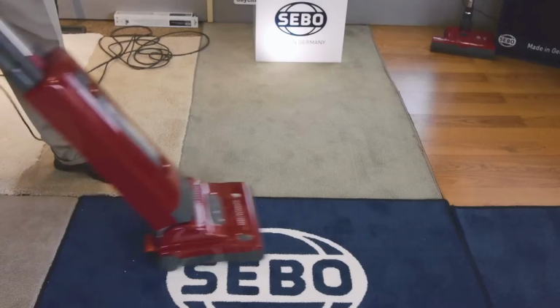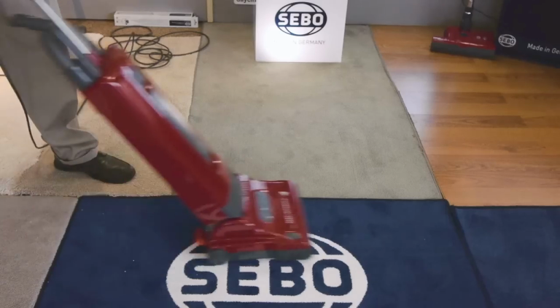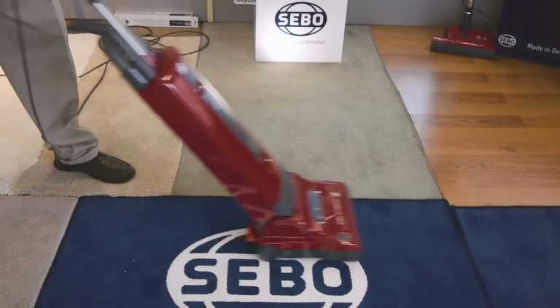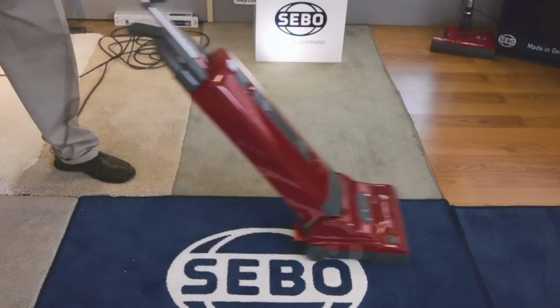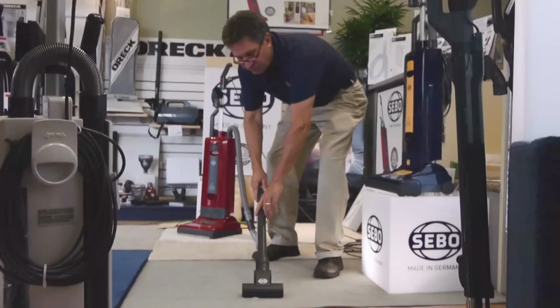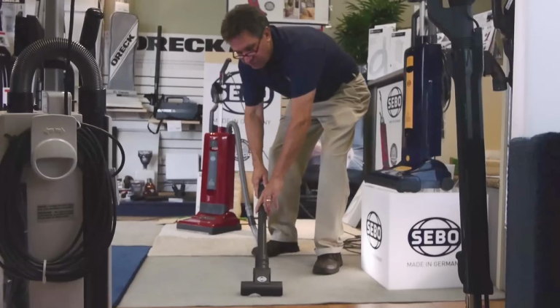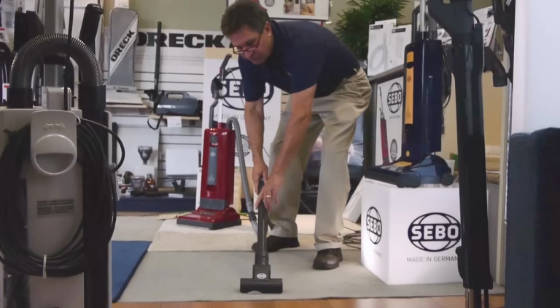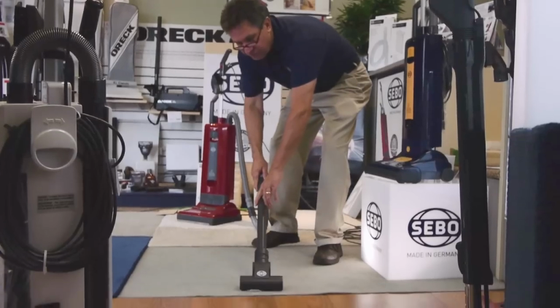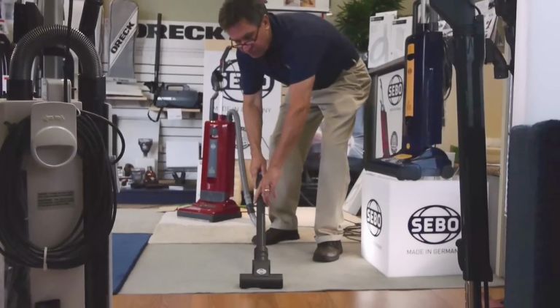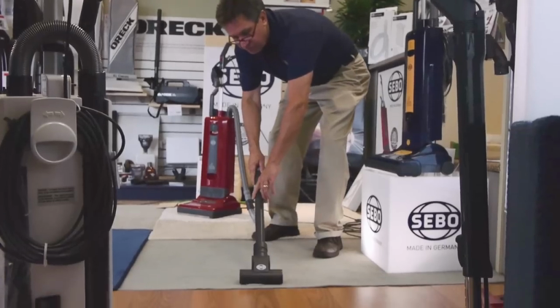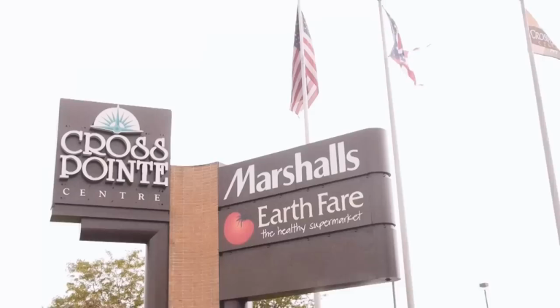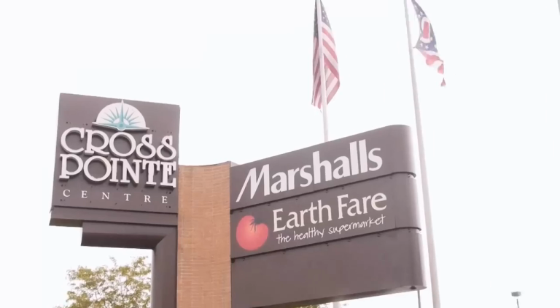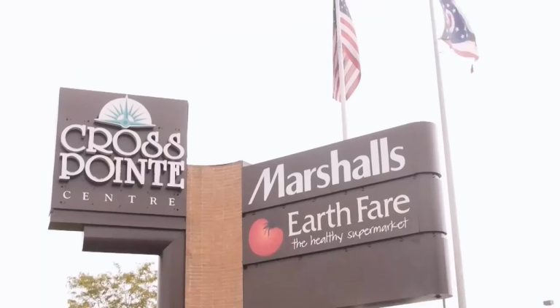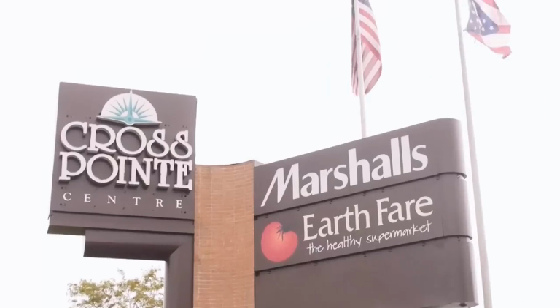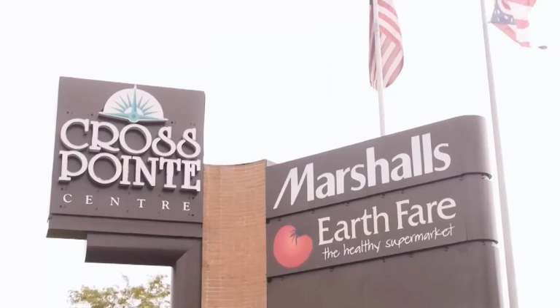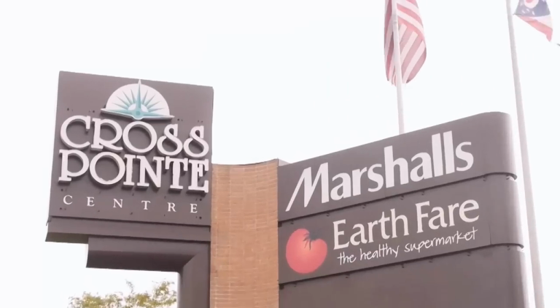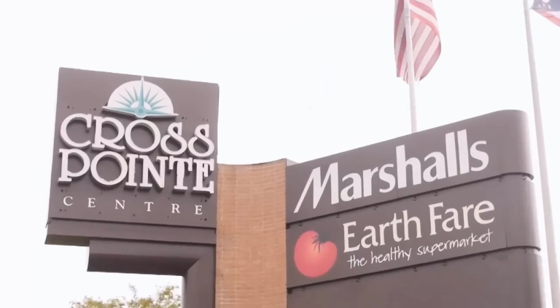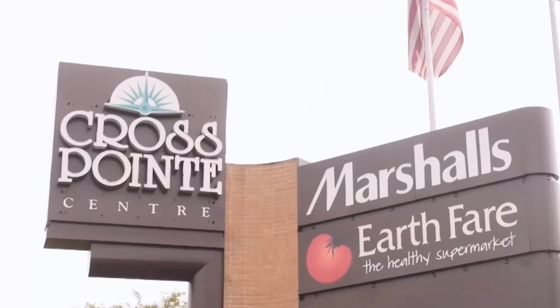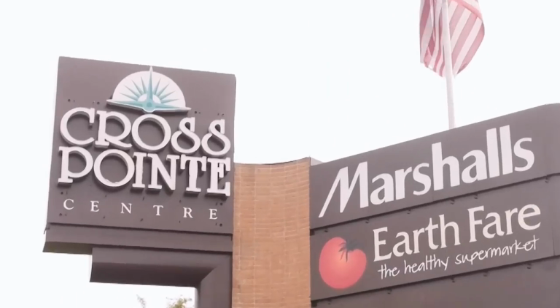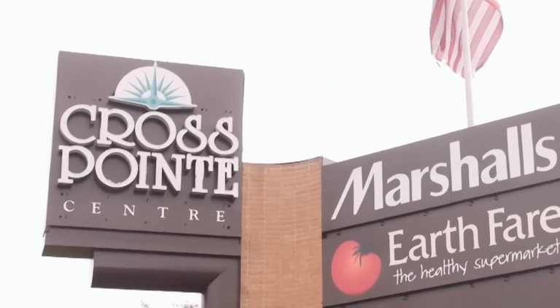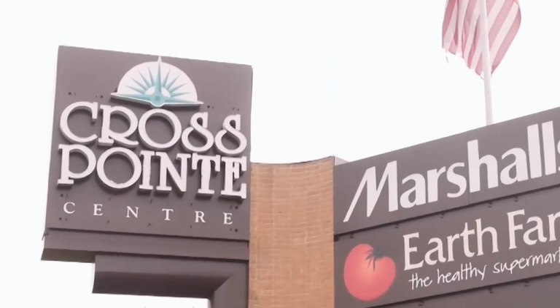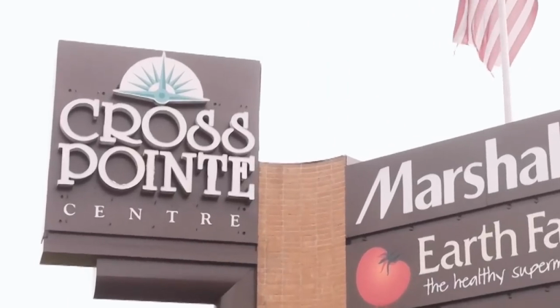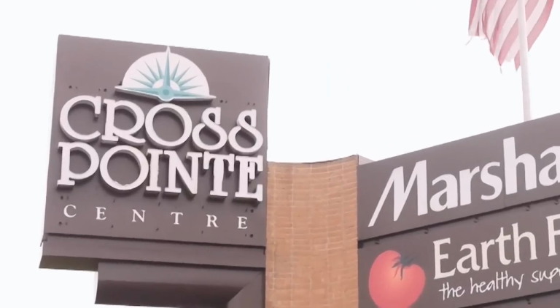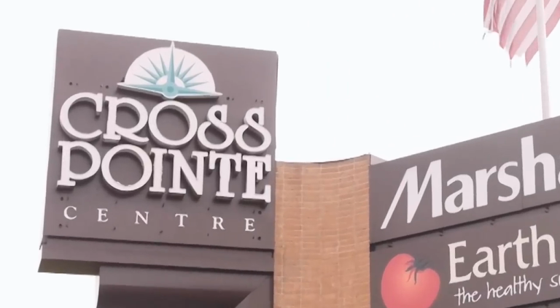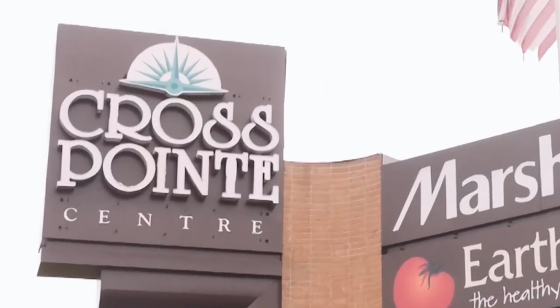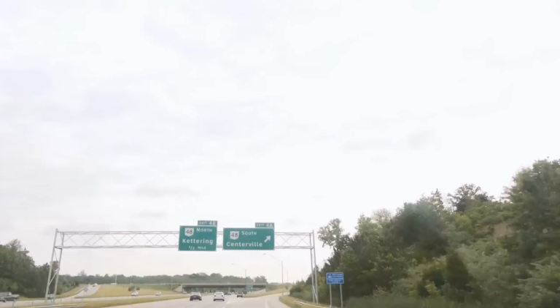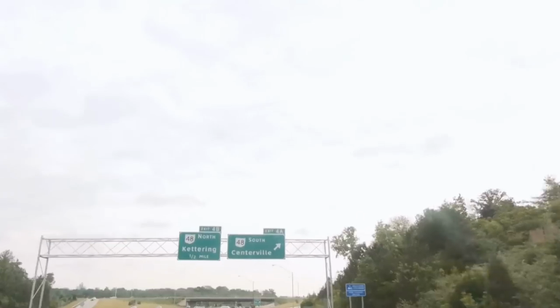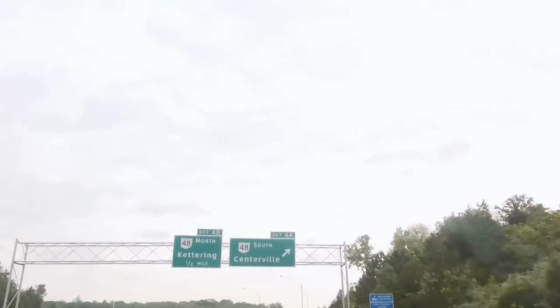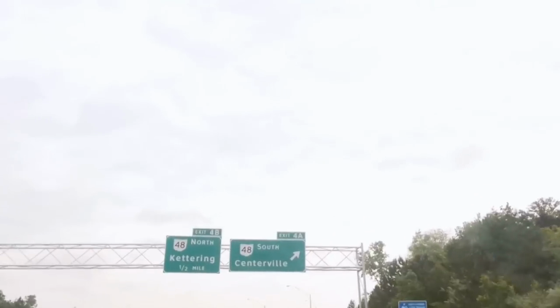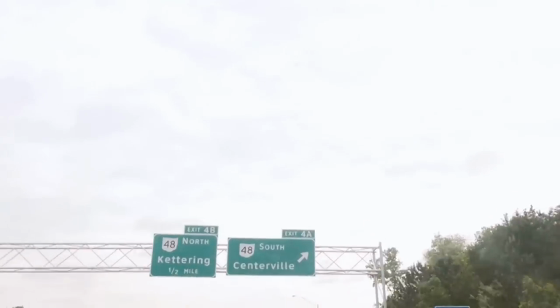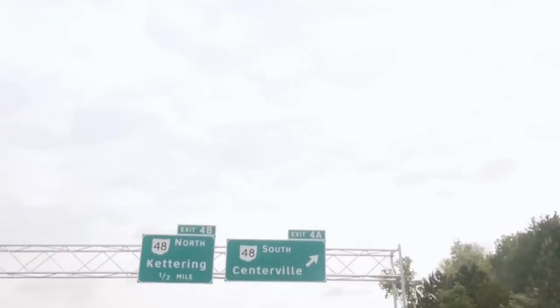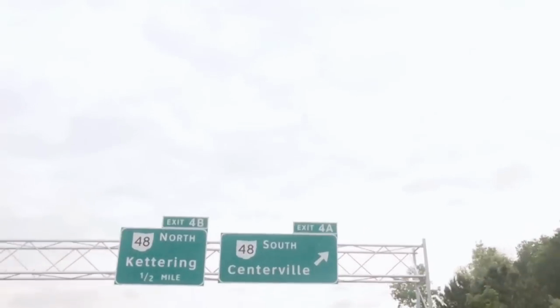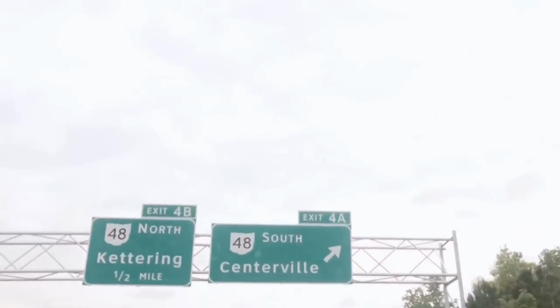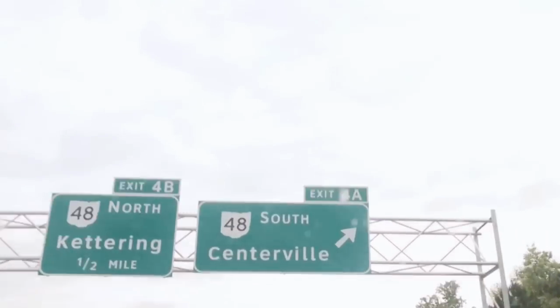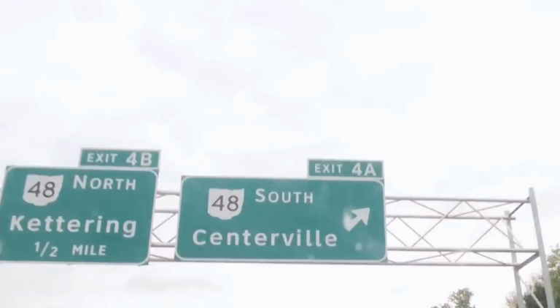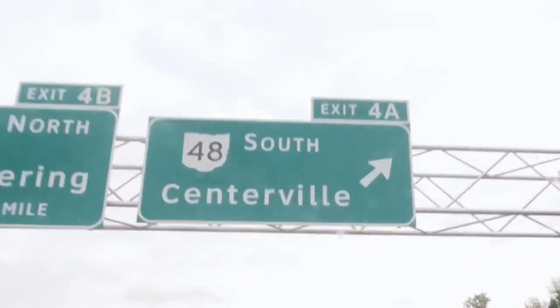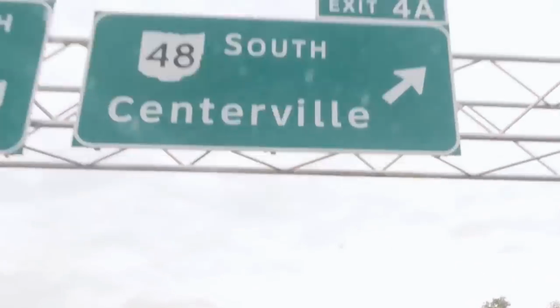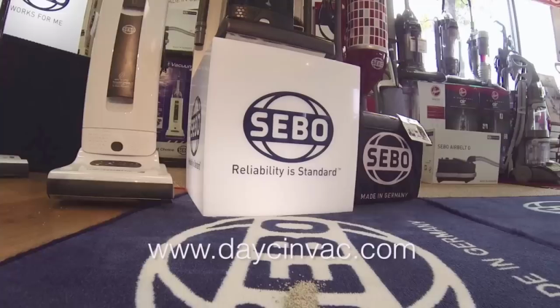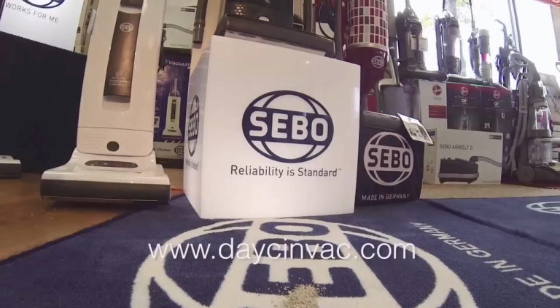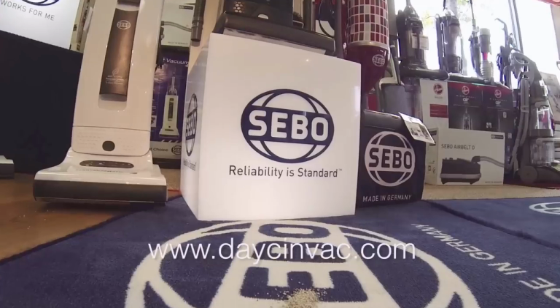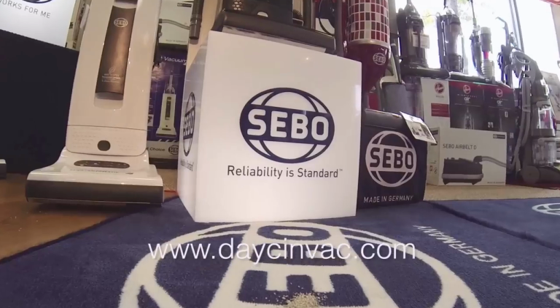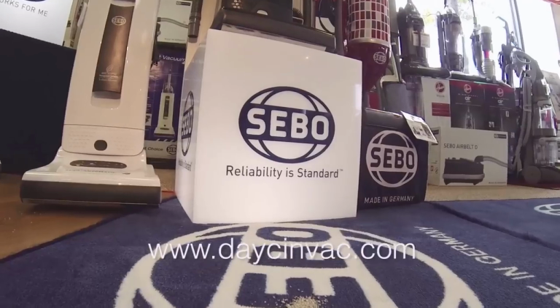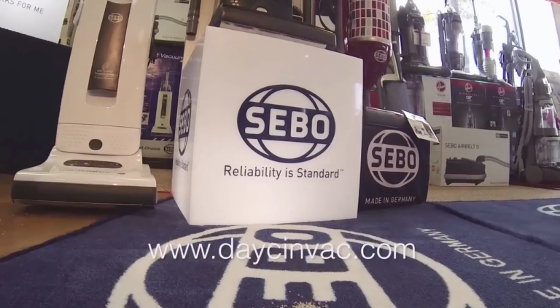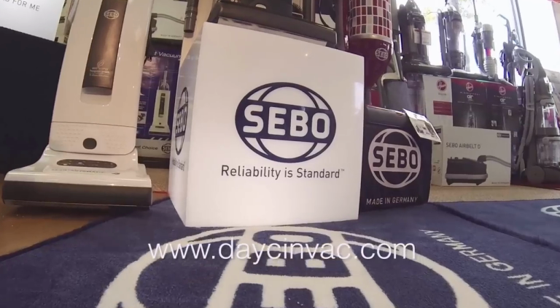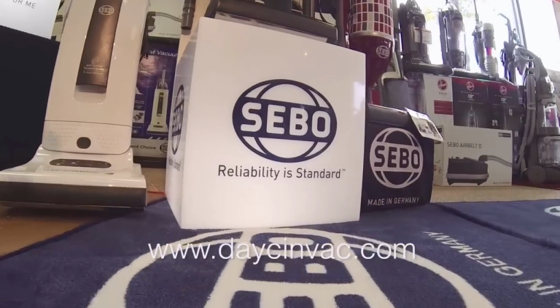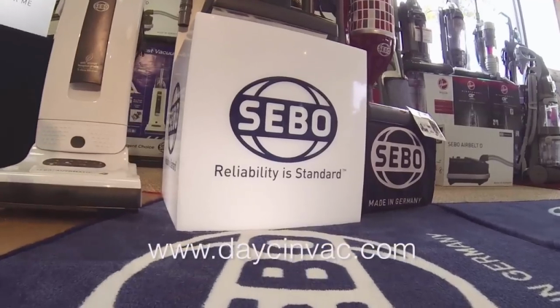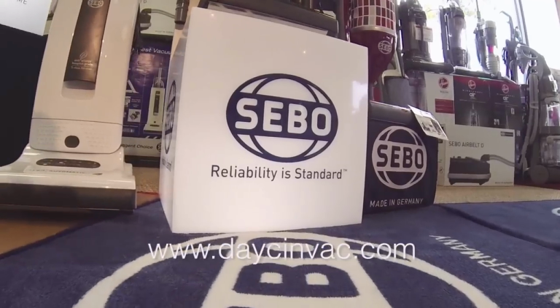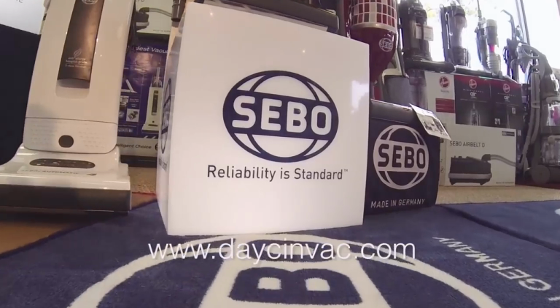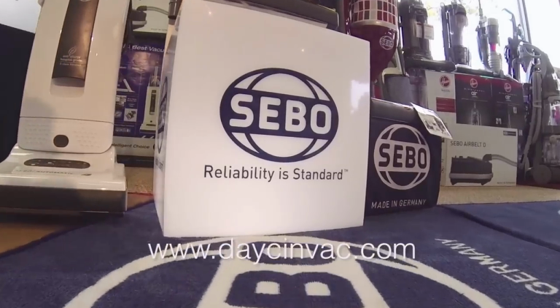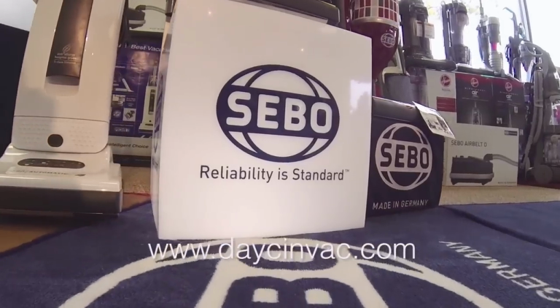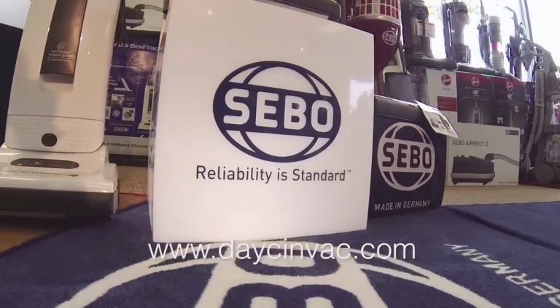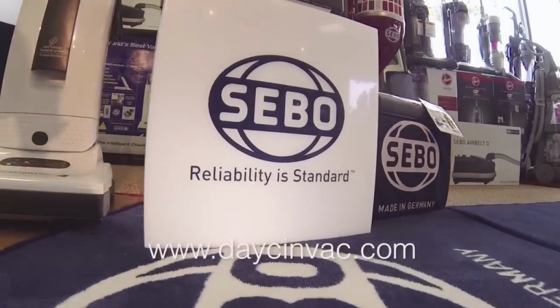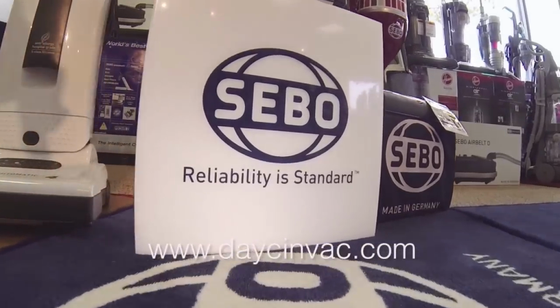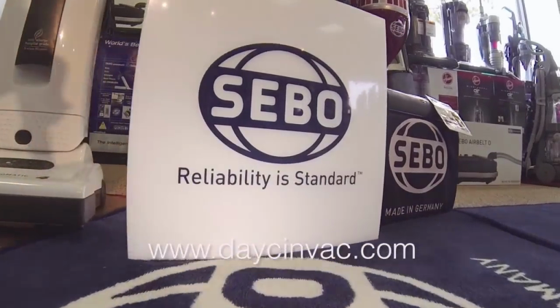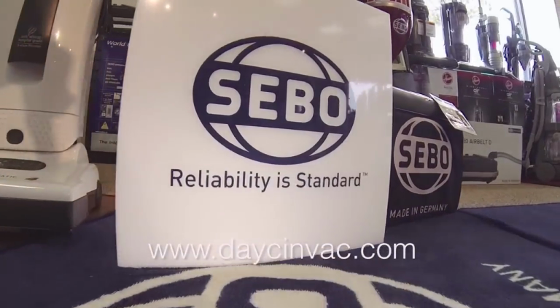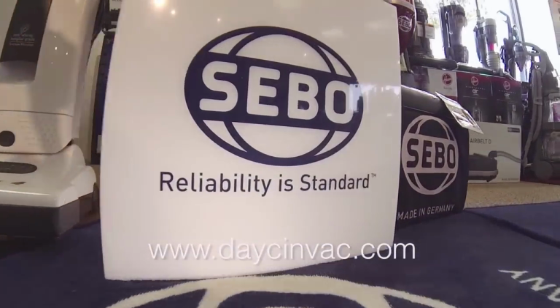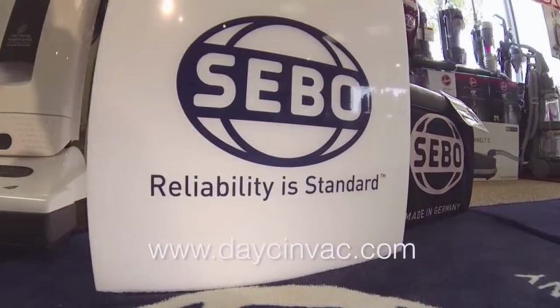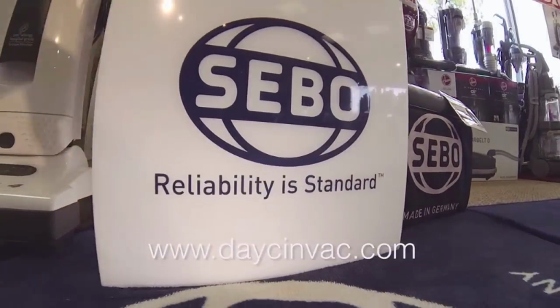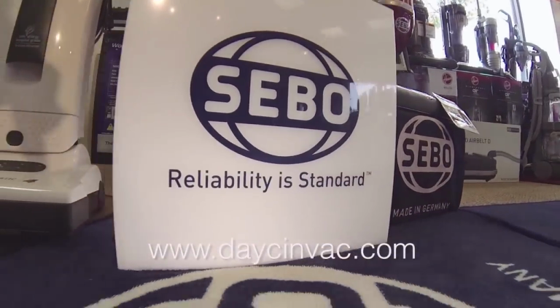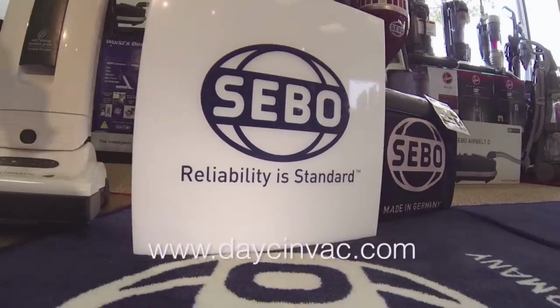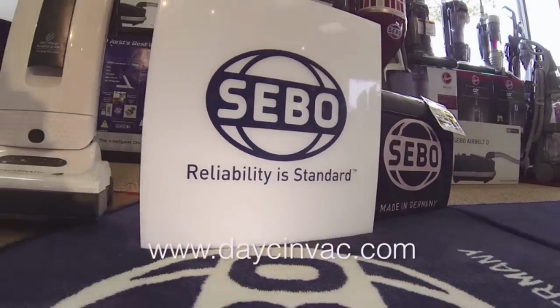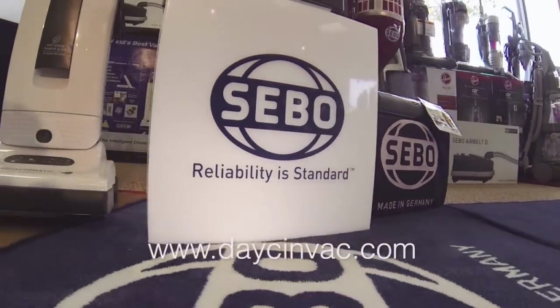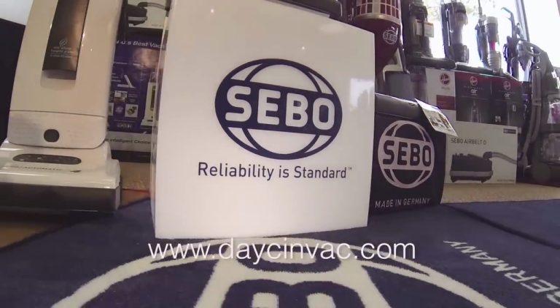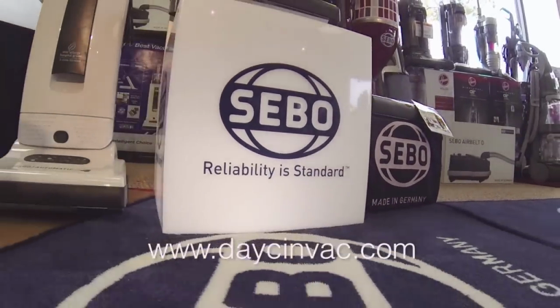Come out and see us at Crosspoint Shopping Center in Centerville, or visit me on the web at DasonVac.com. Thank you for watching.